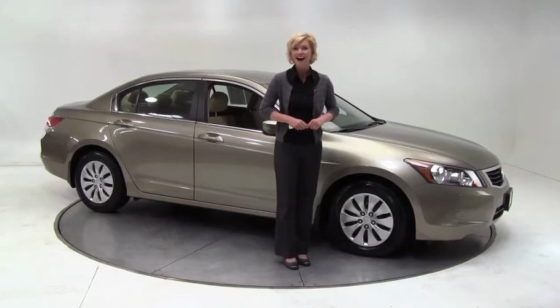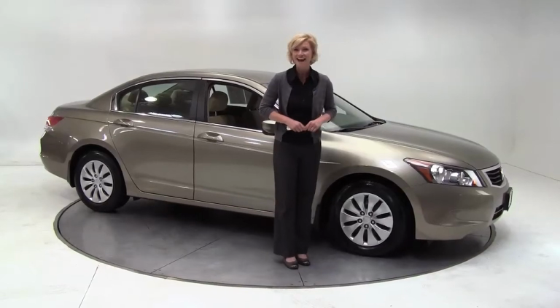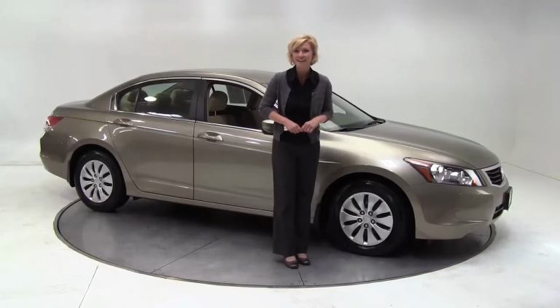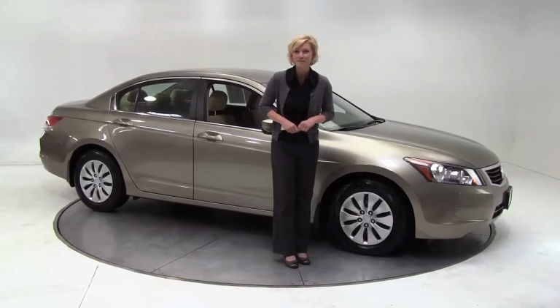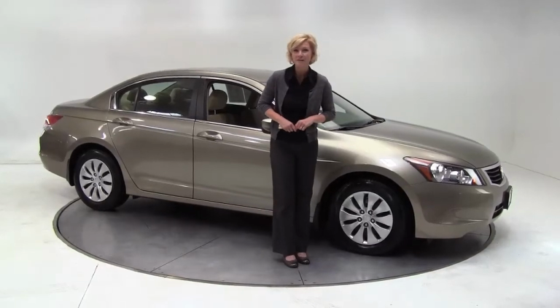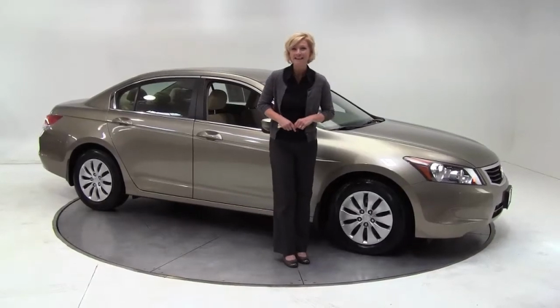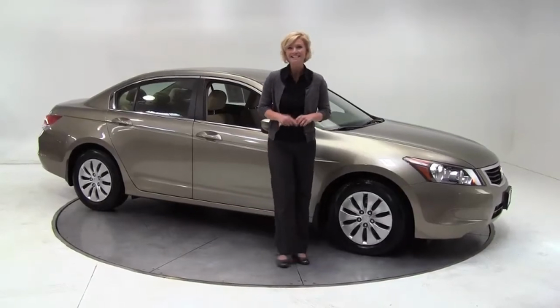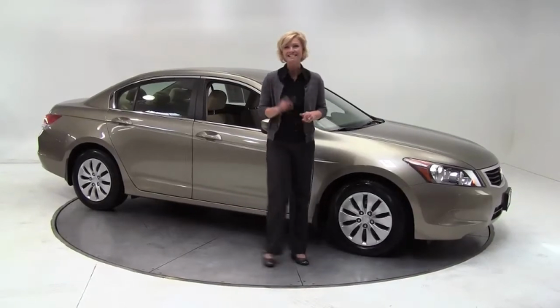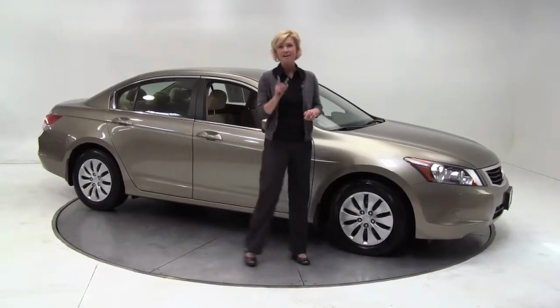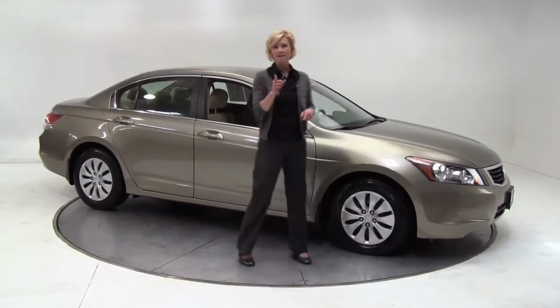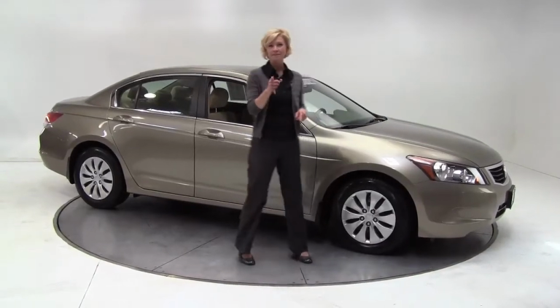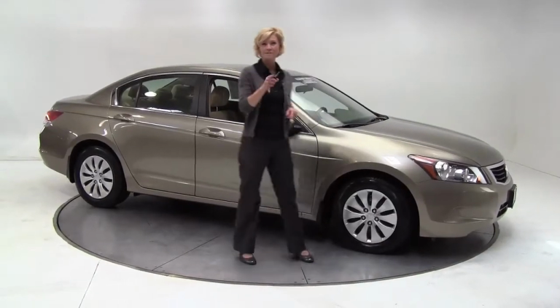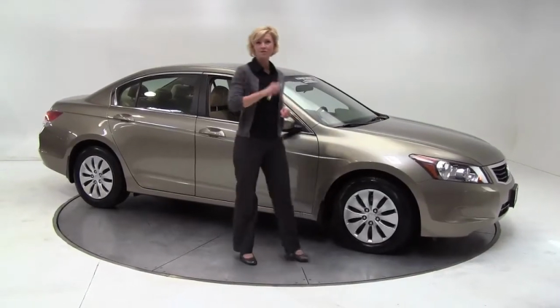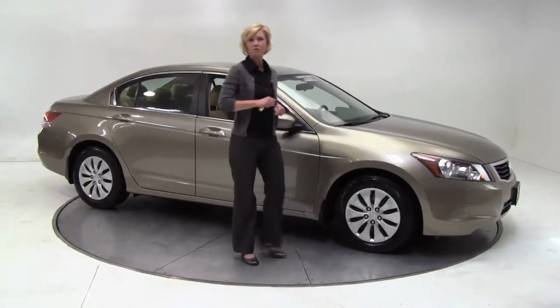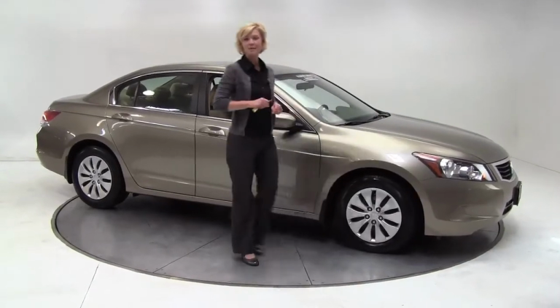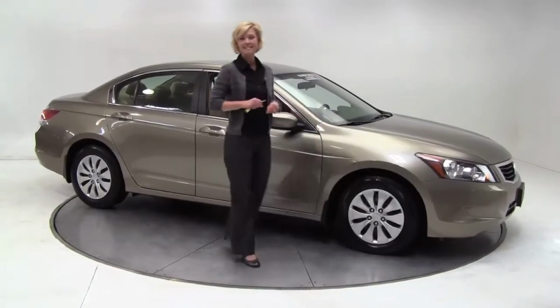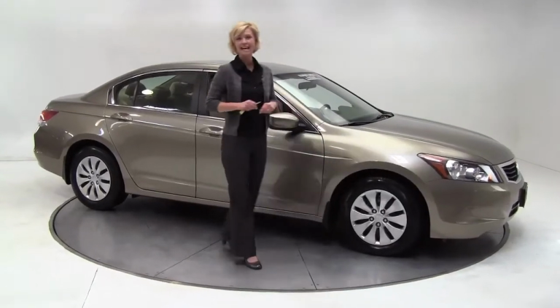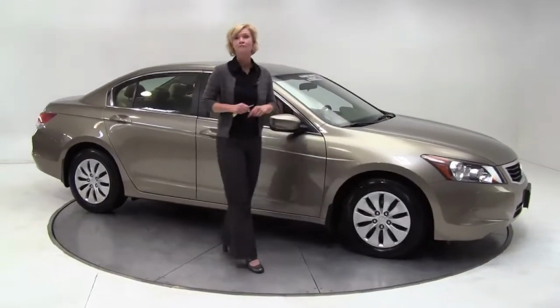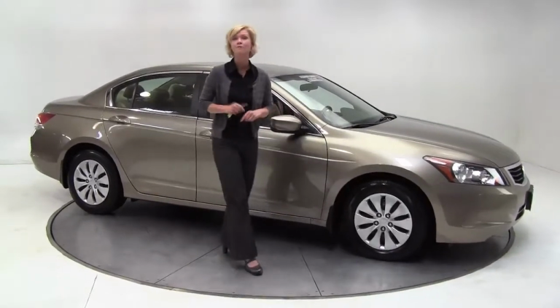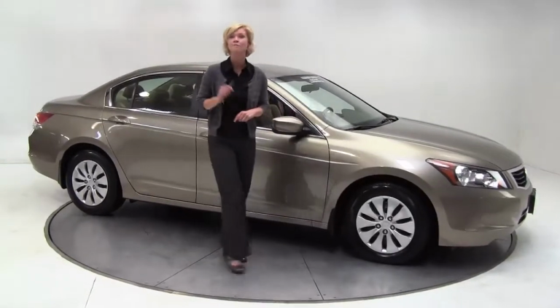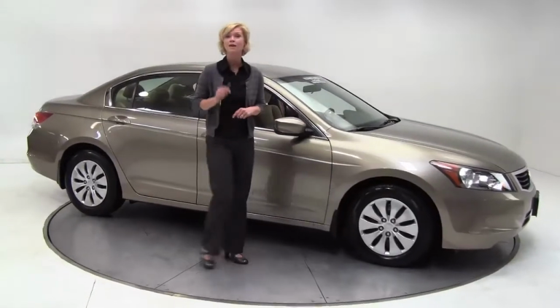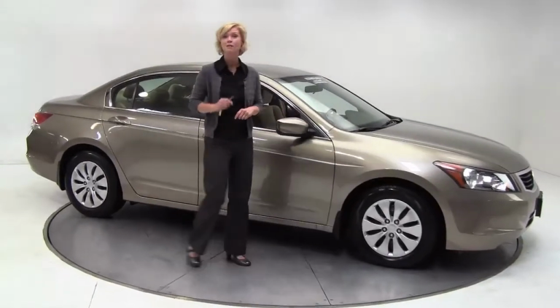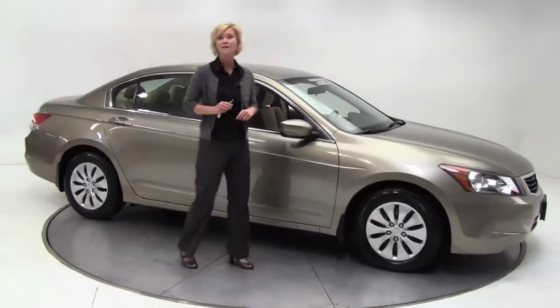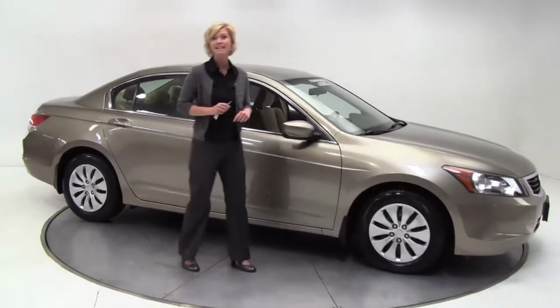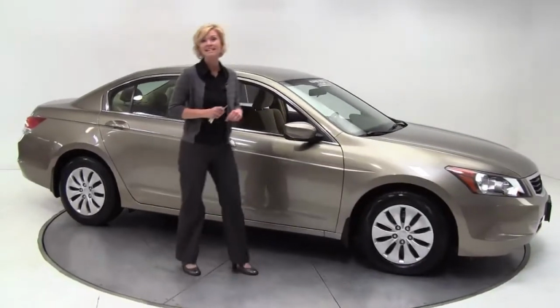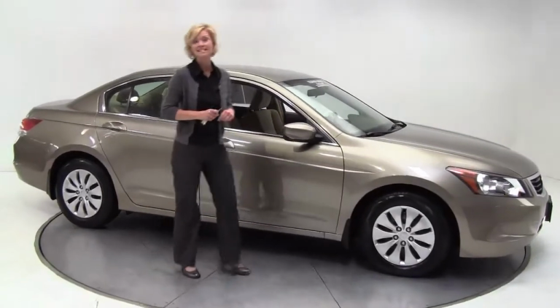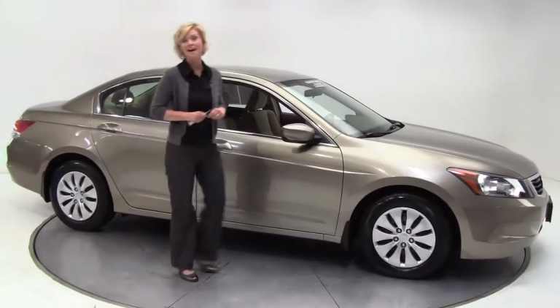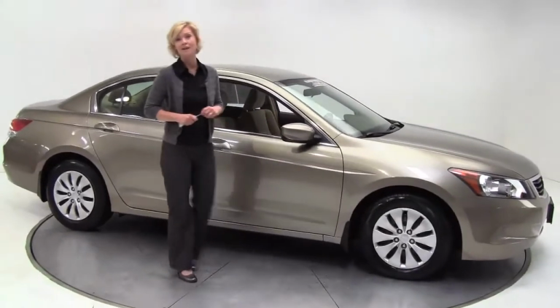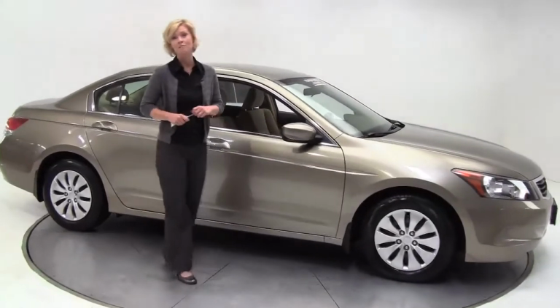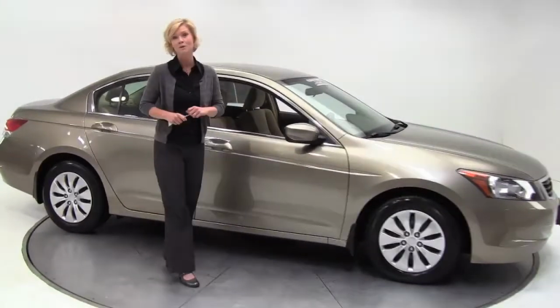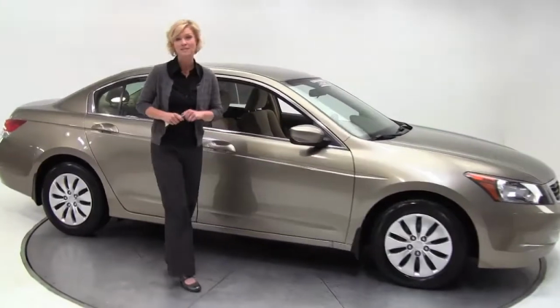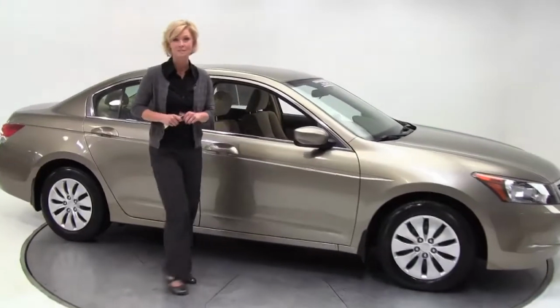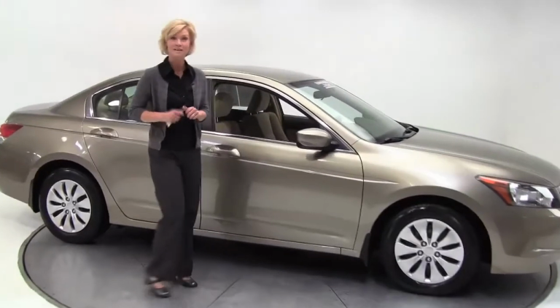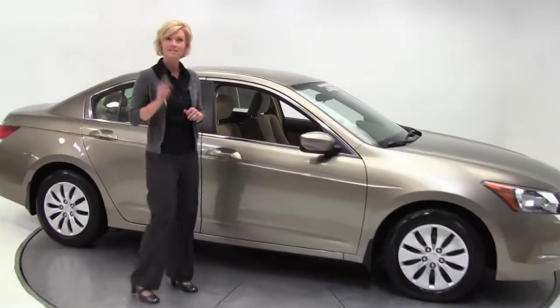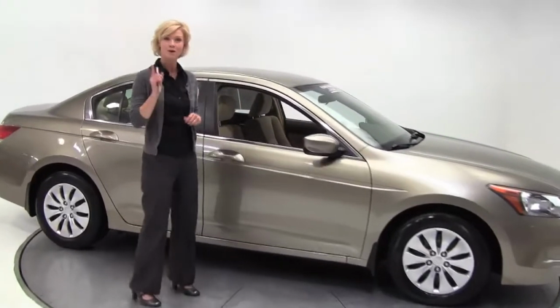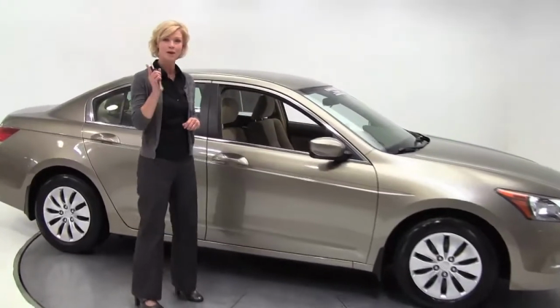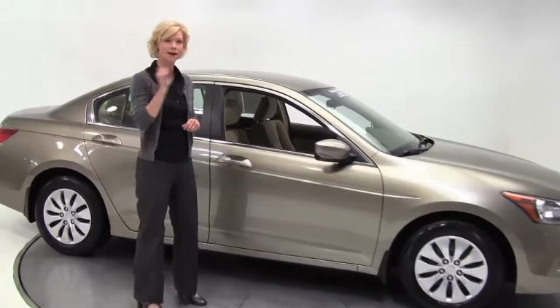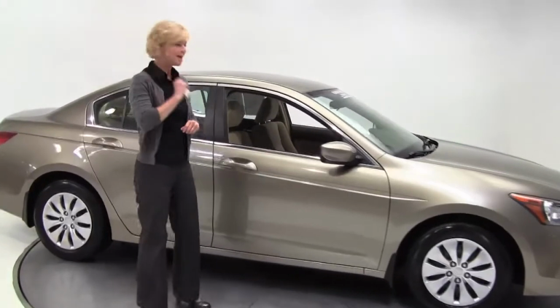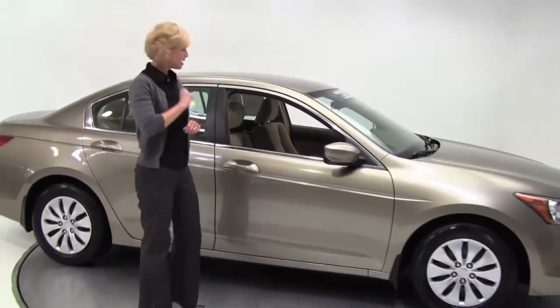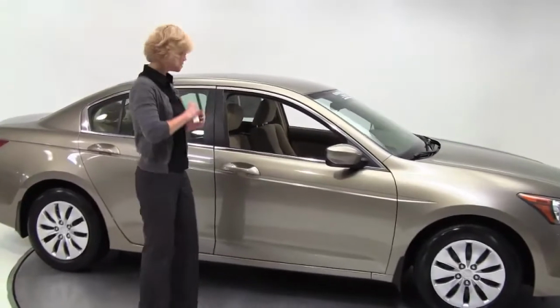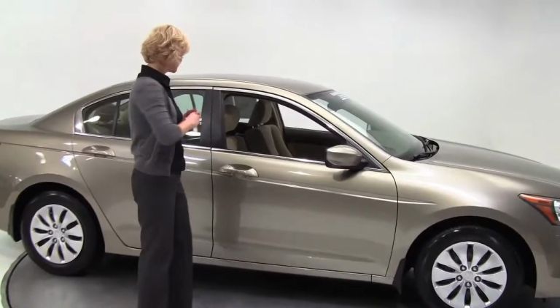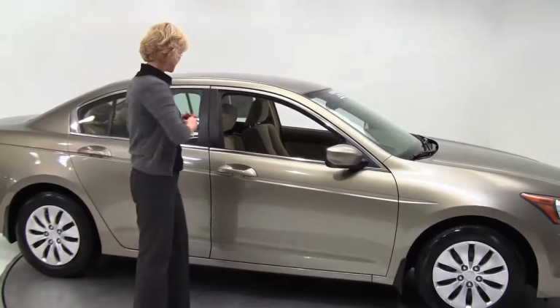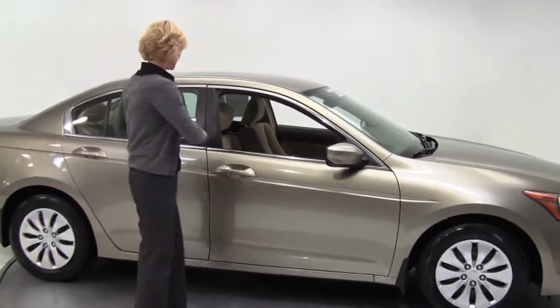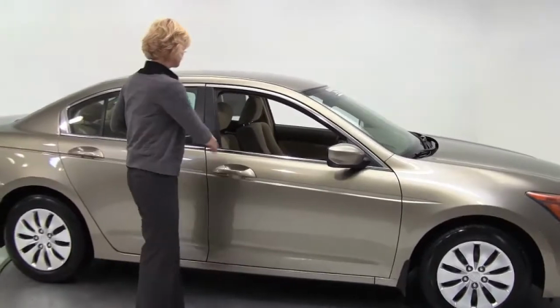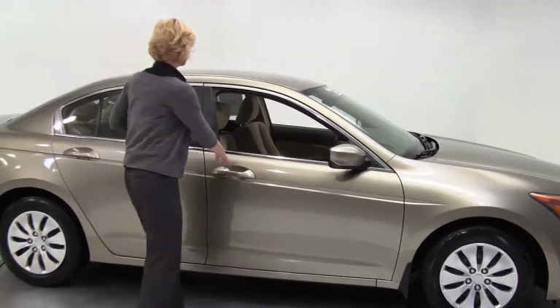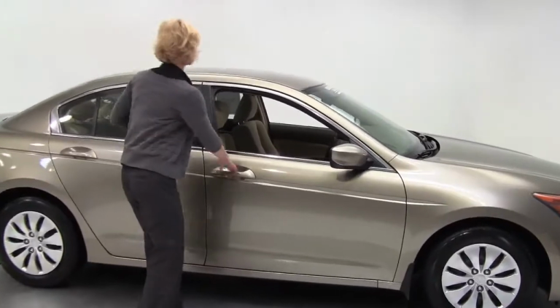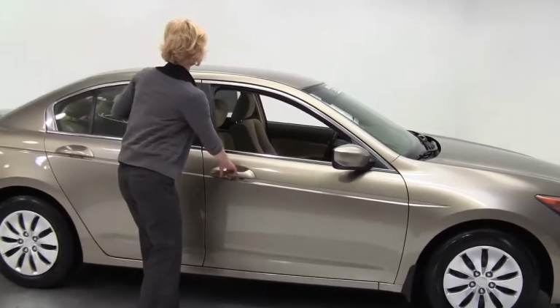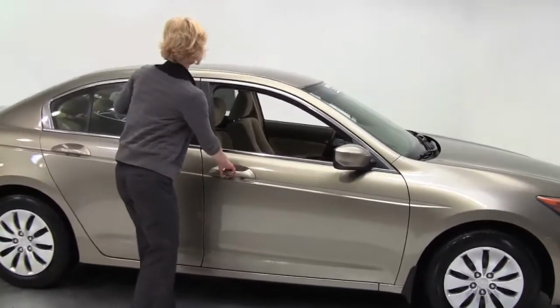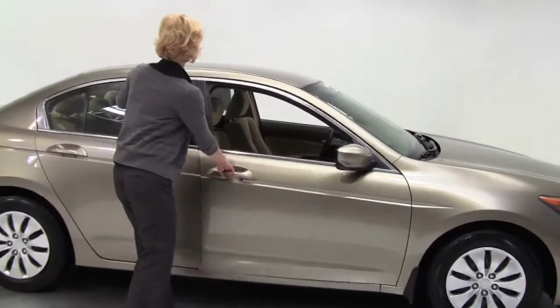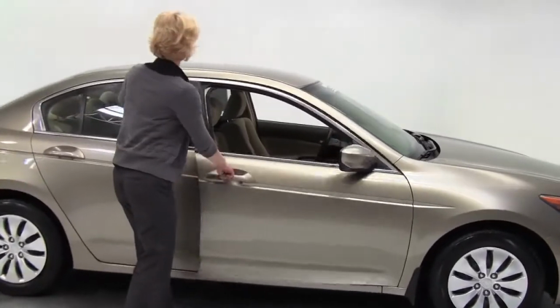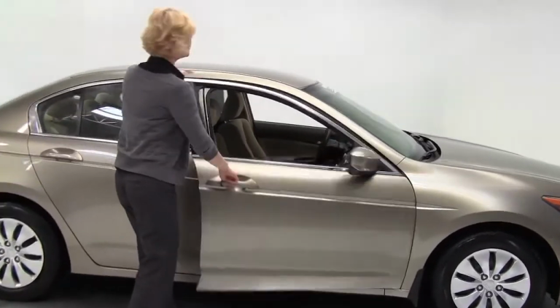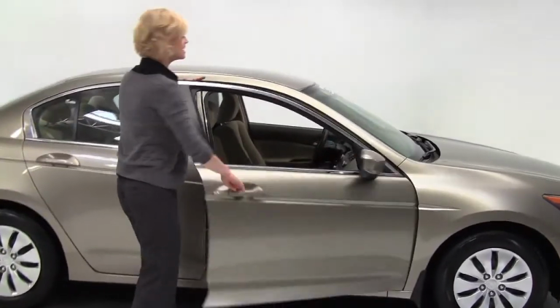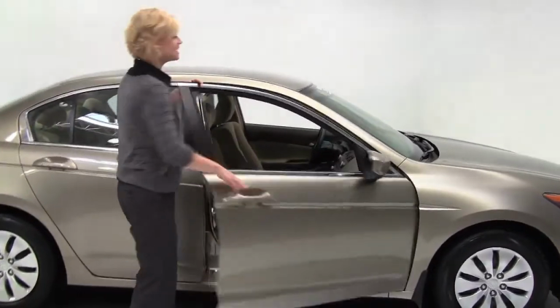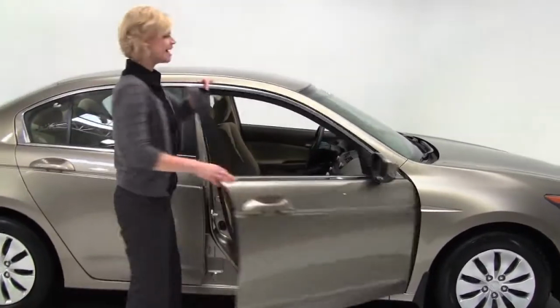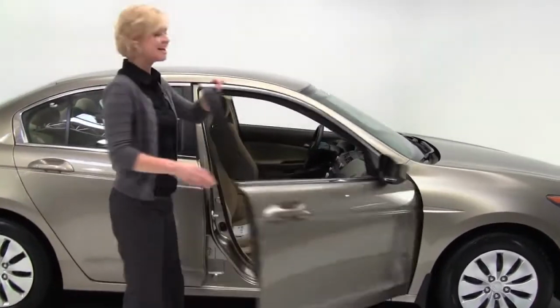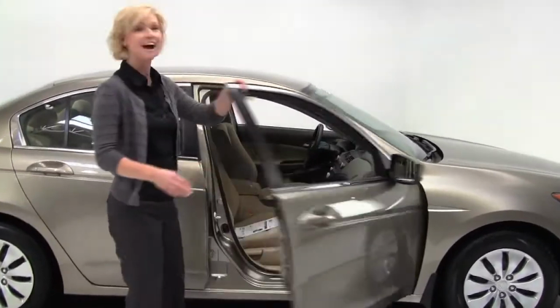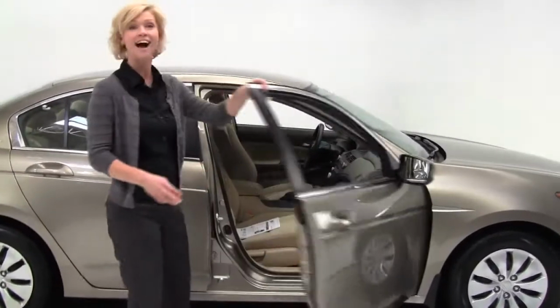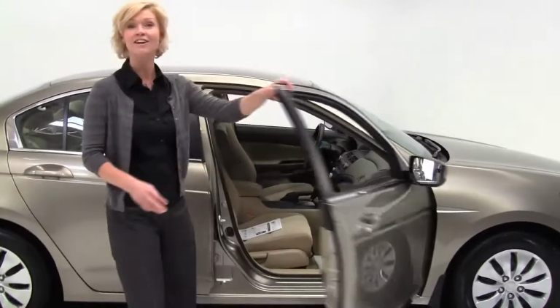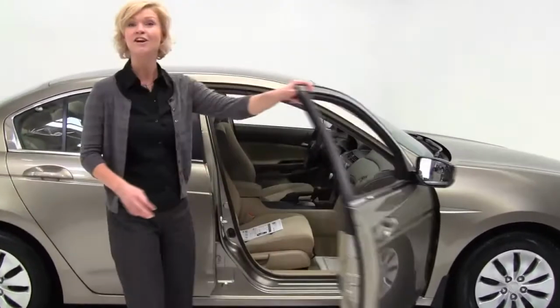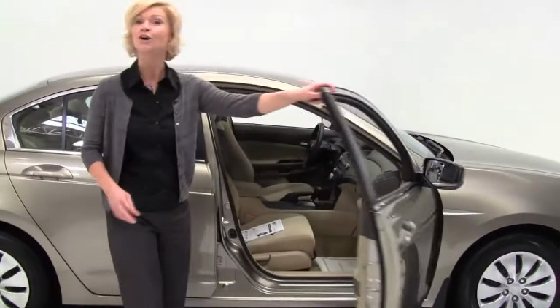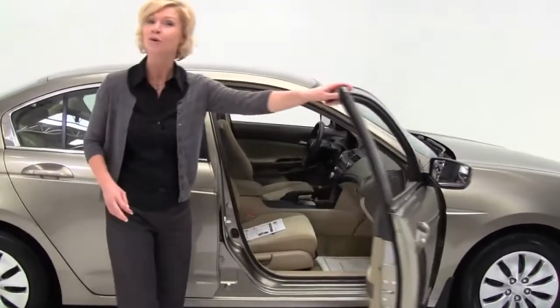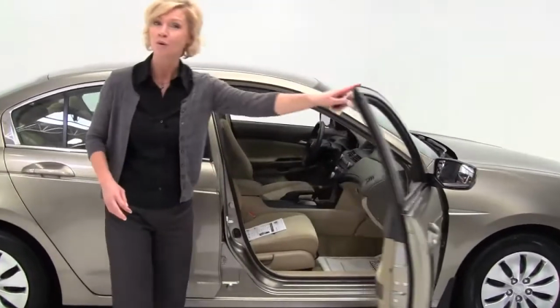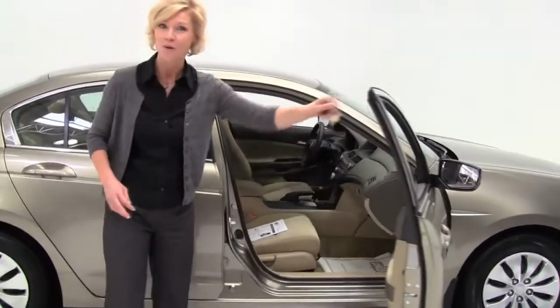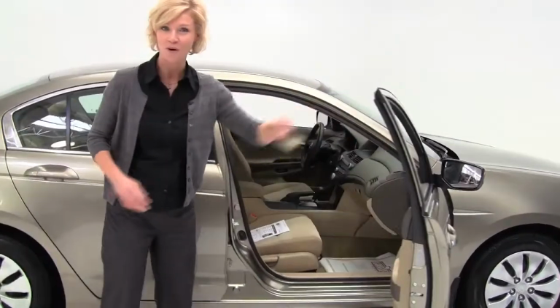Hi there everybody. This is Erin coming to you once again from Feldman Nissan, Bloomington, Minnesota, here today to show you a 2009 Honda Accord.